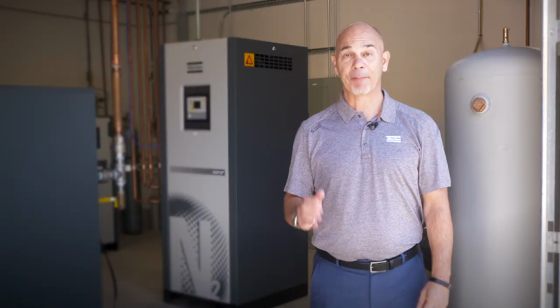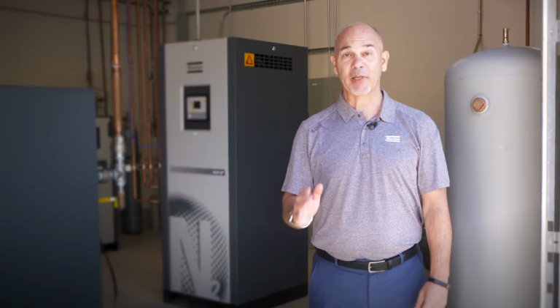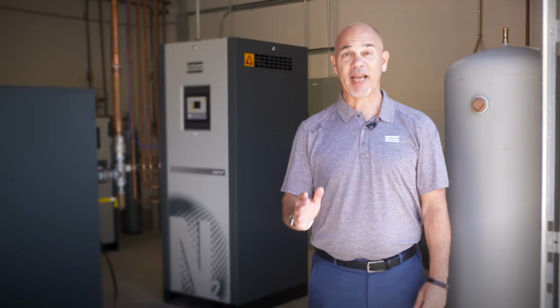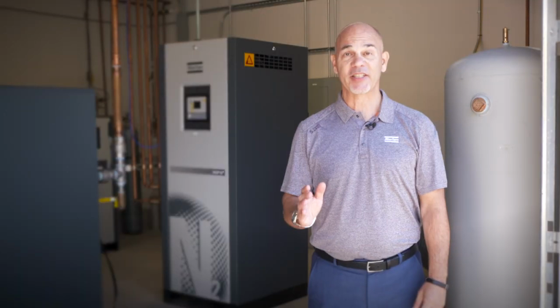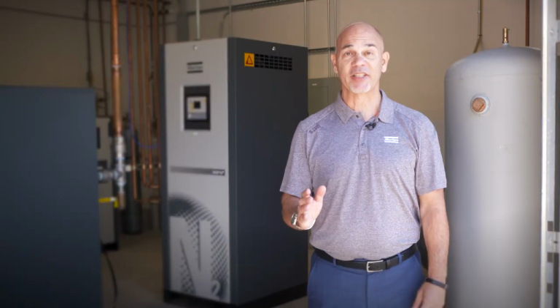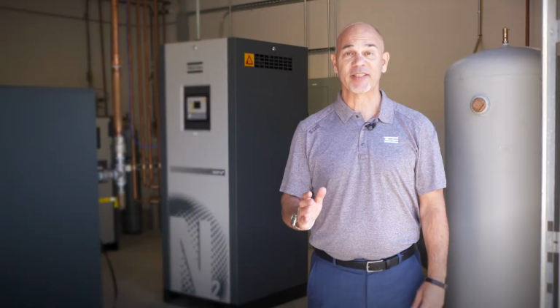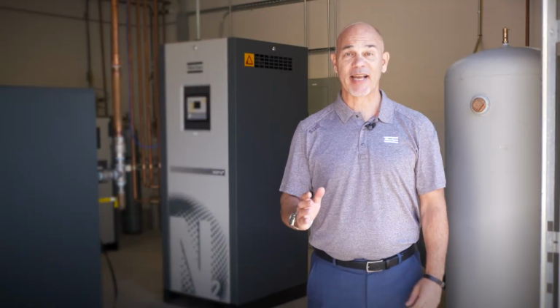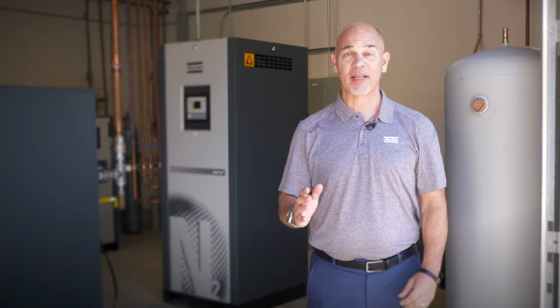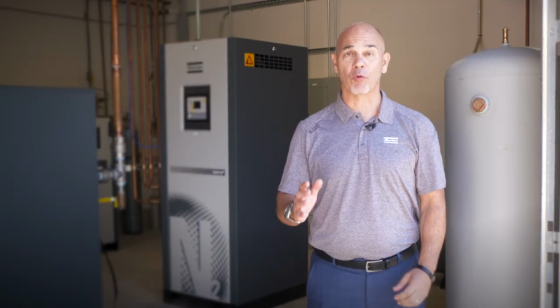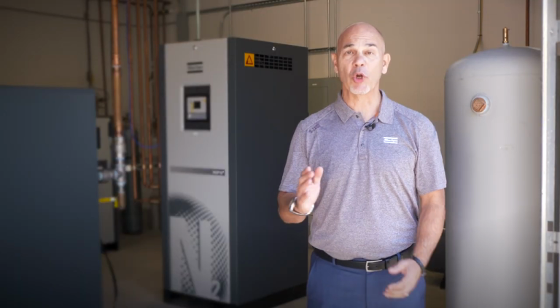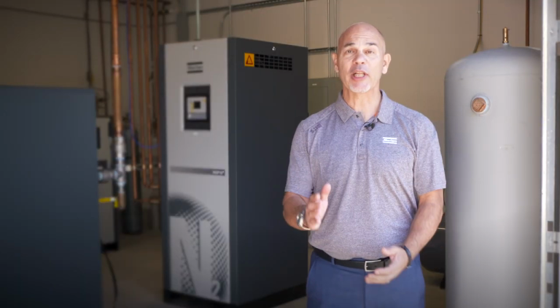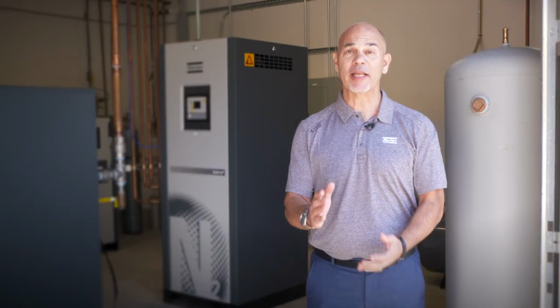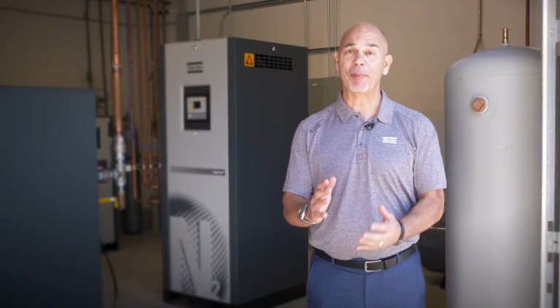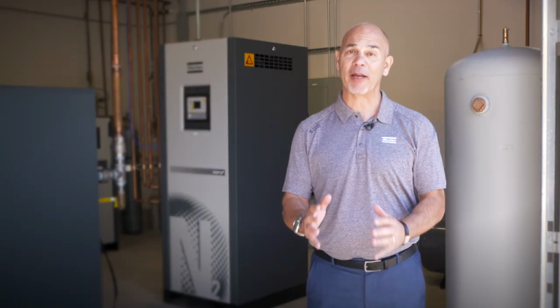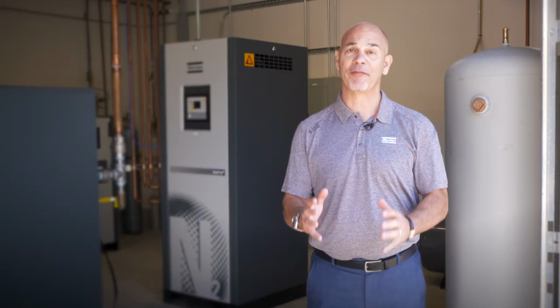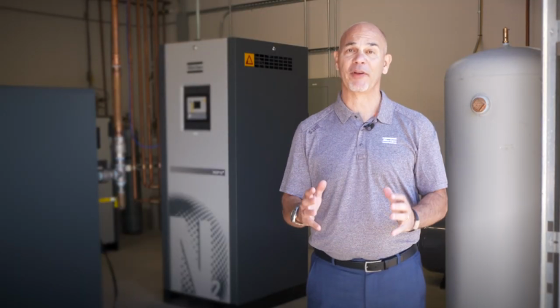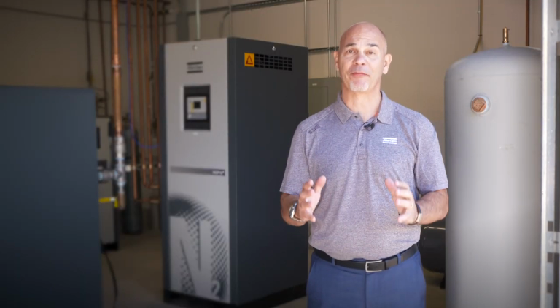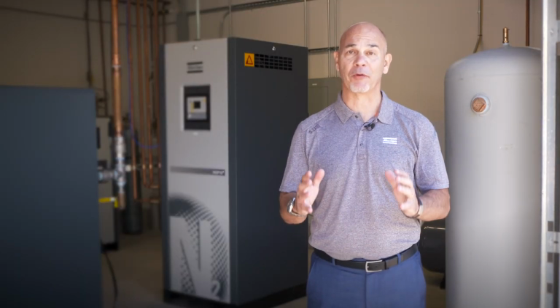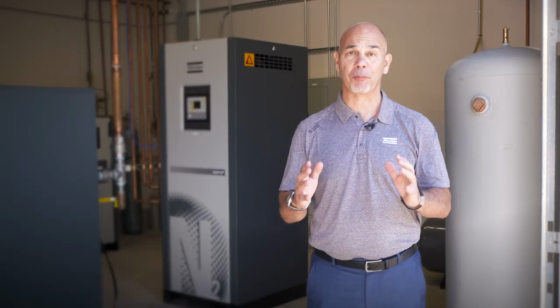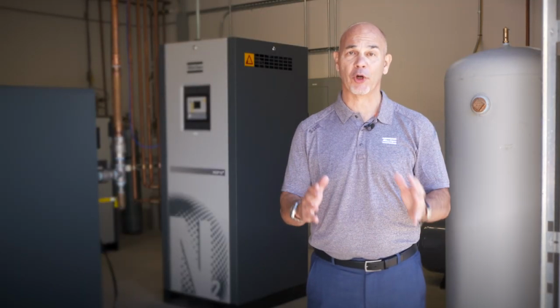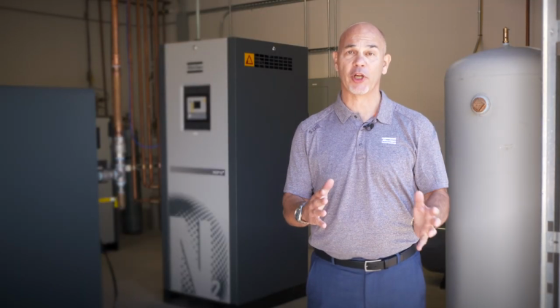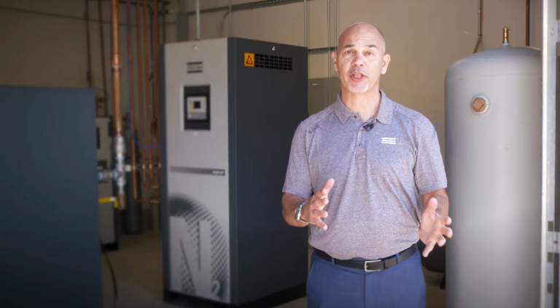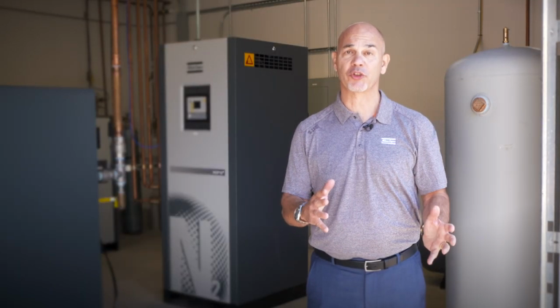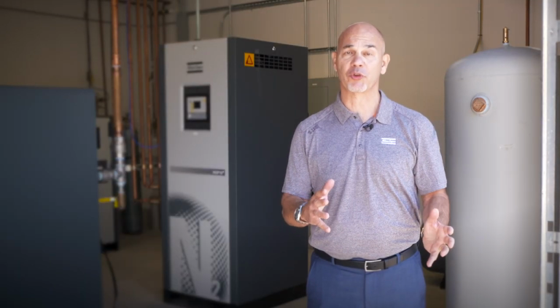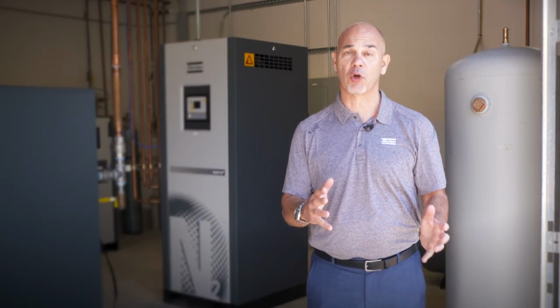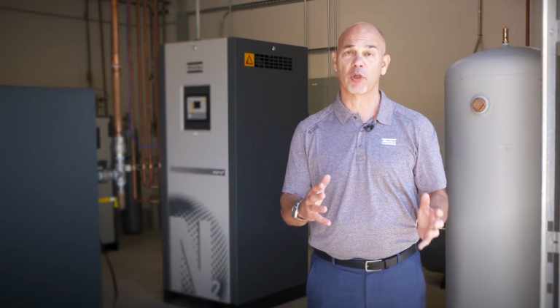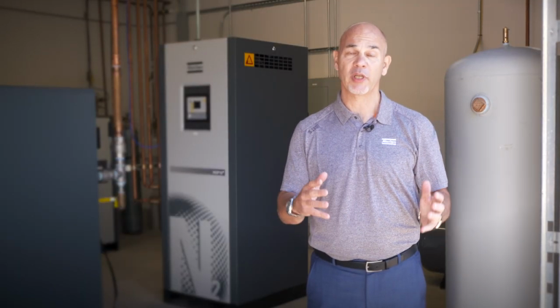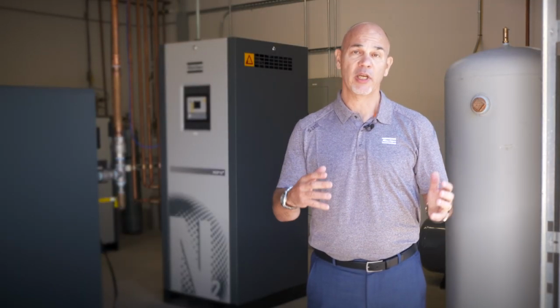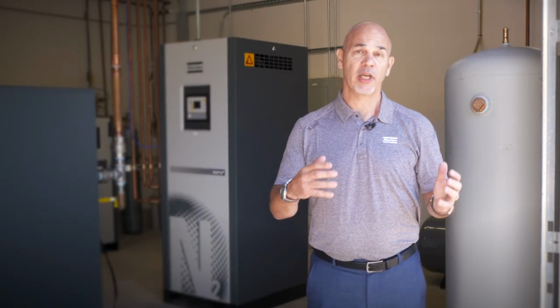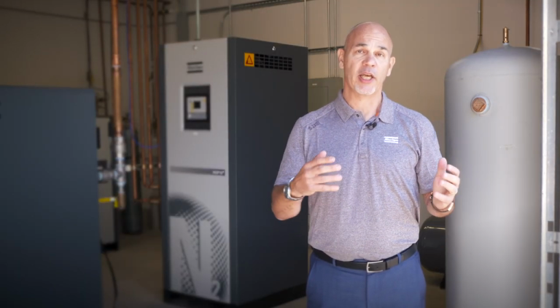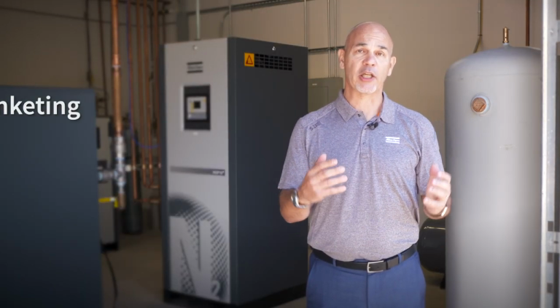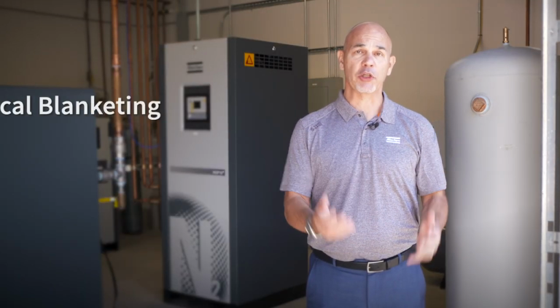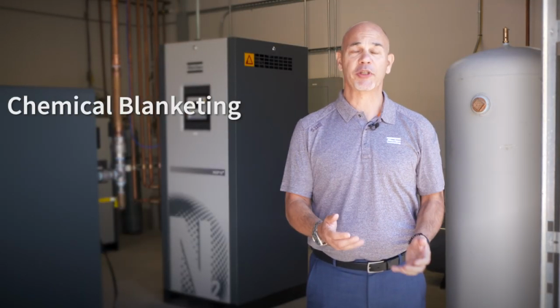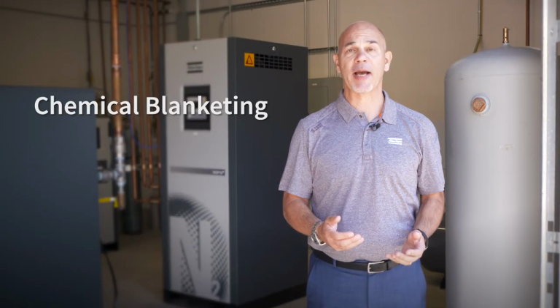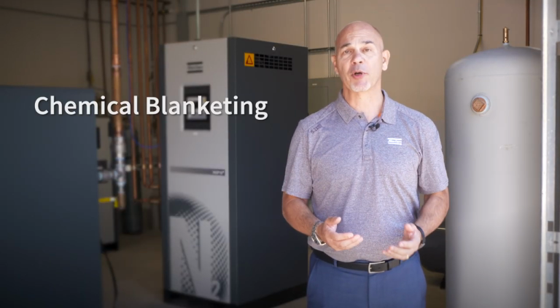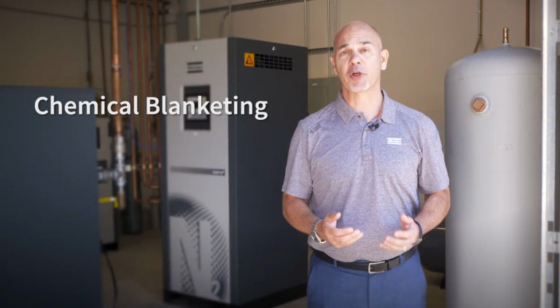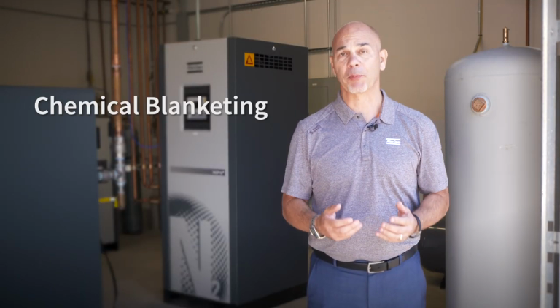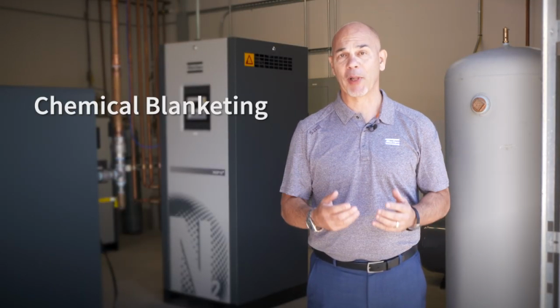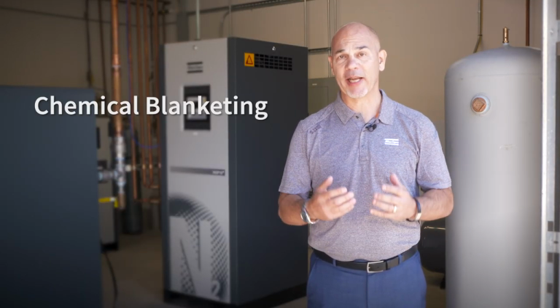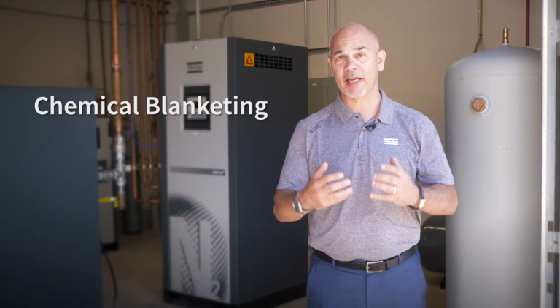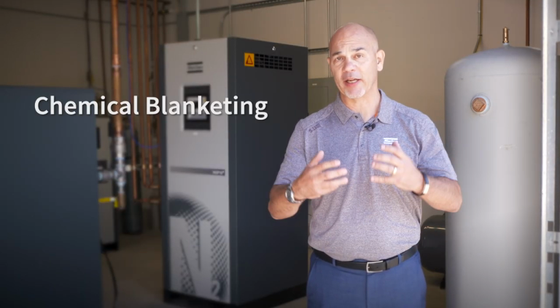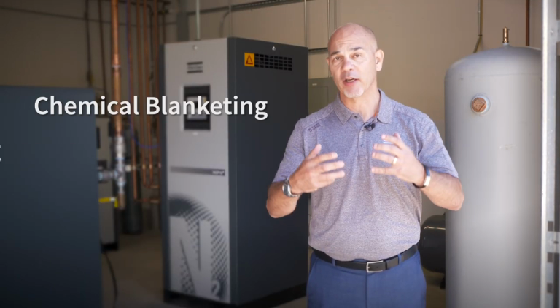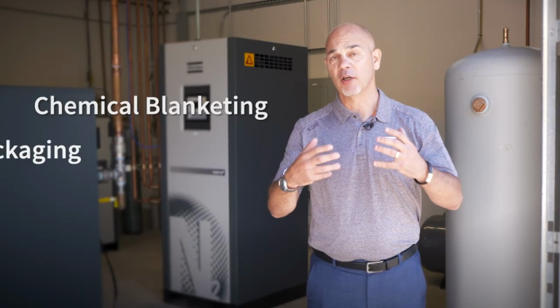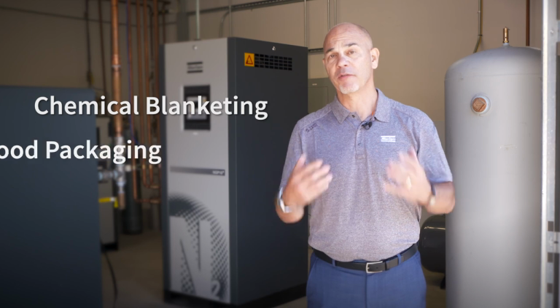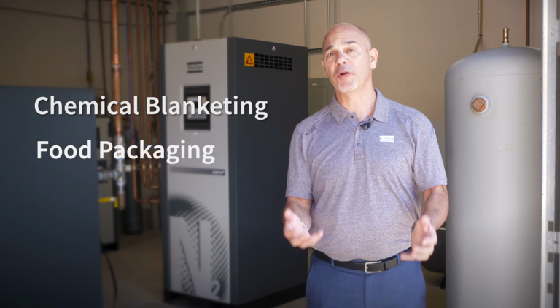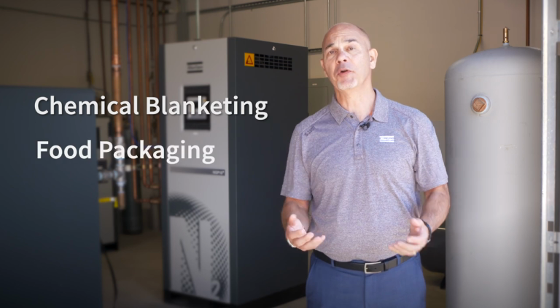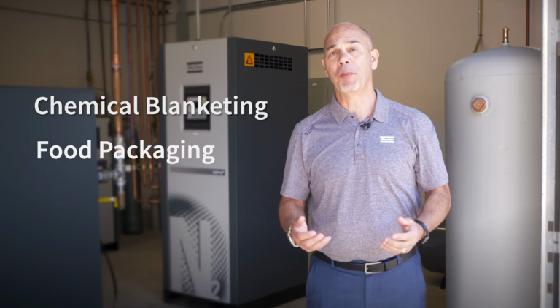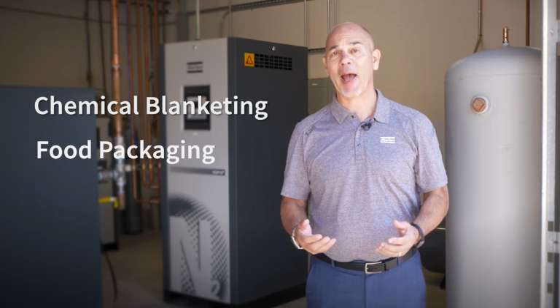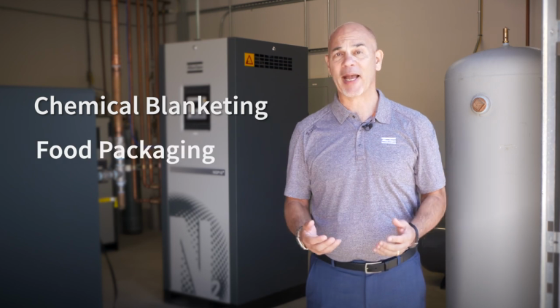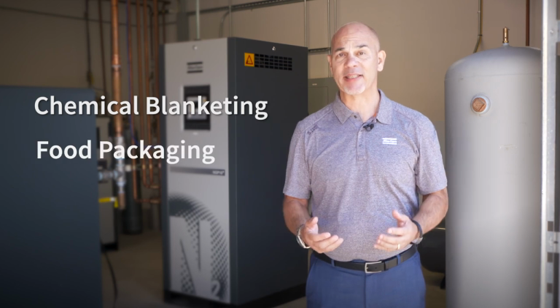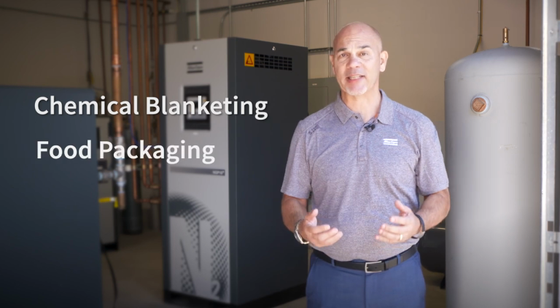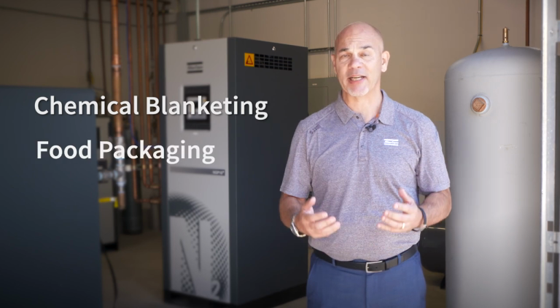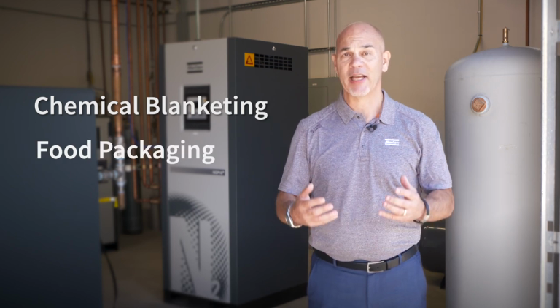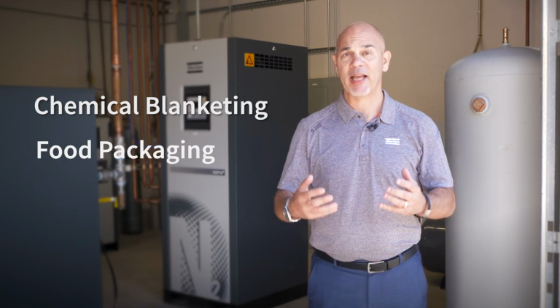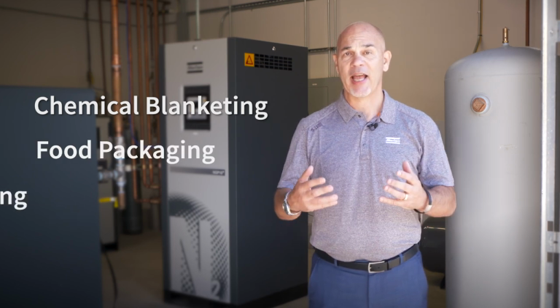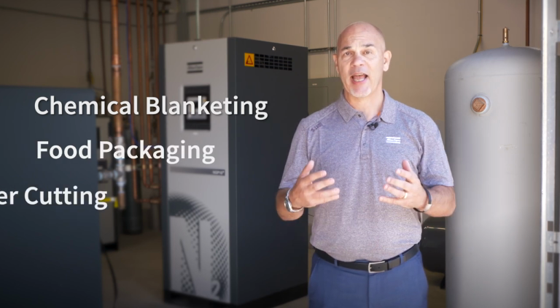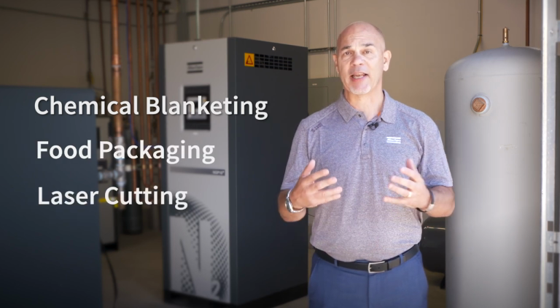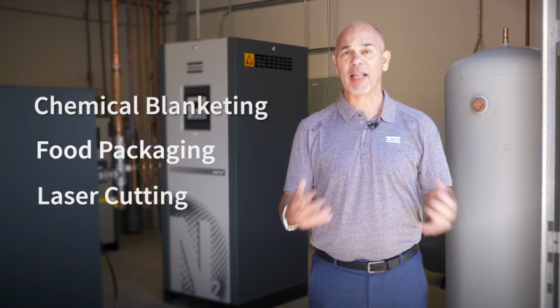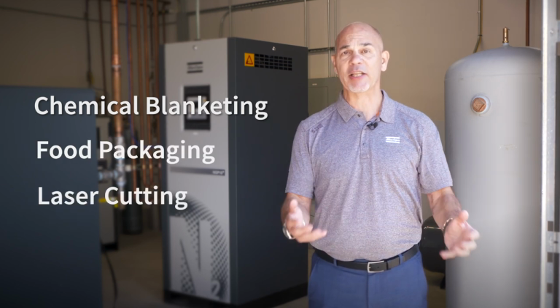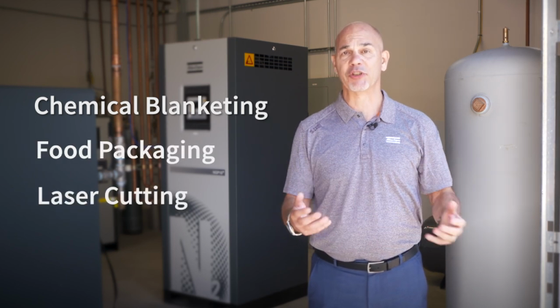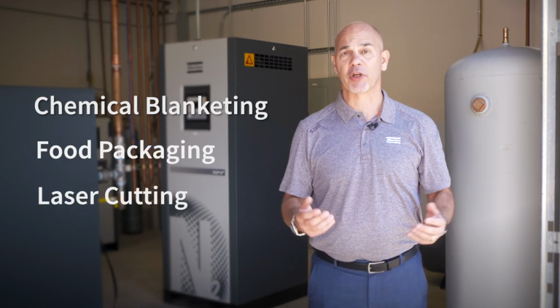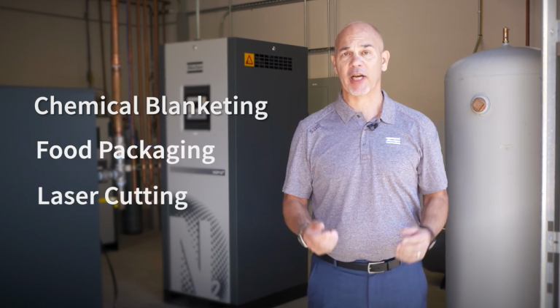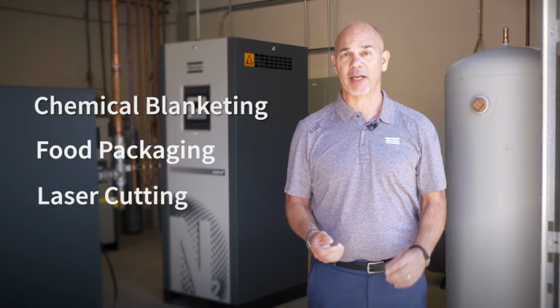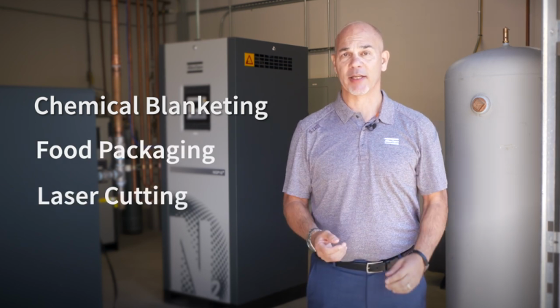Applications that can really benefit from purity control include chemical blanketing, food packaging, and laser cutting.